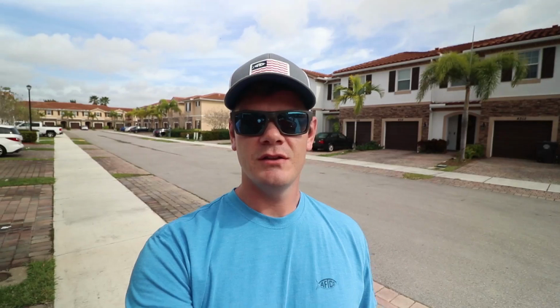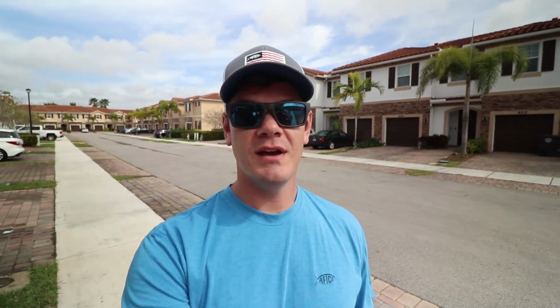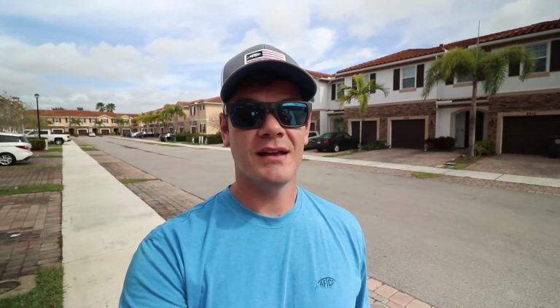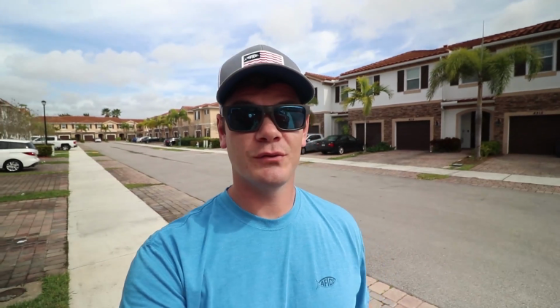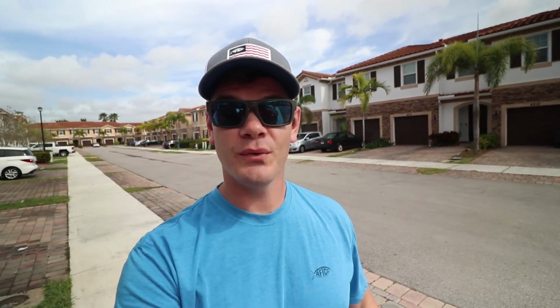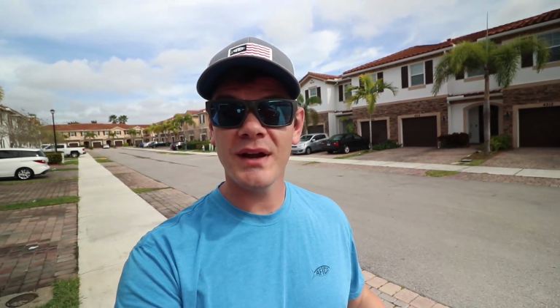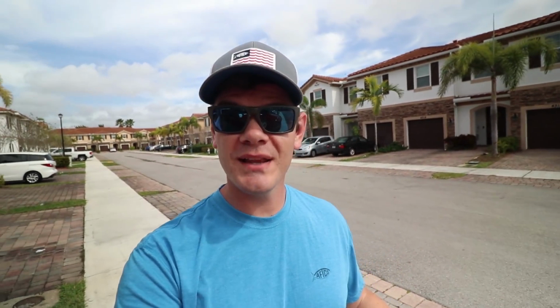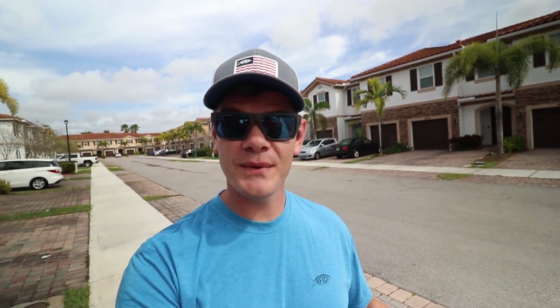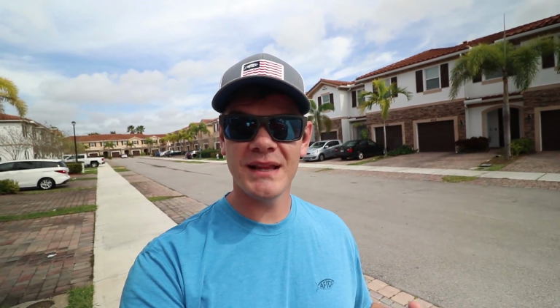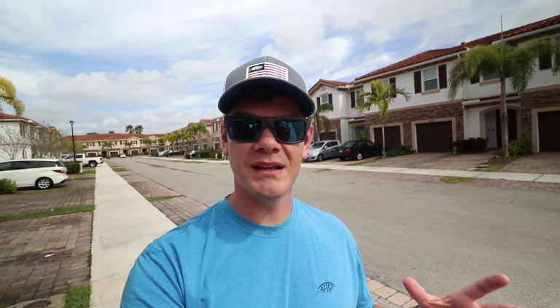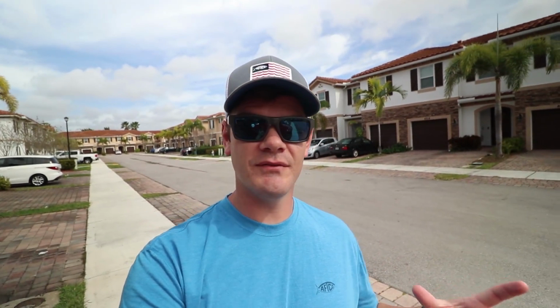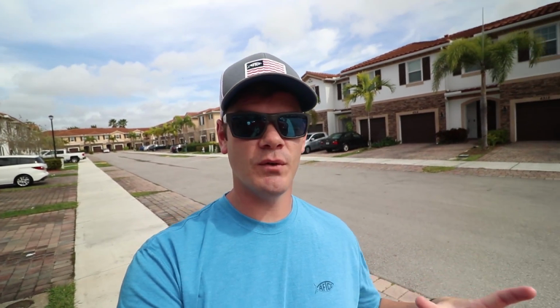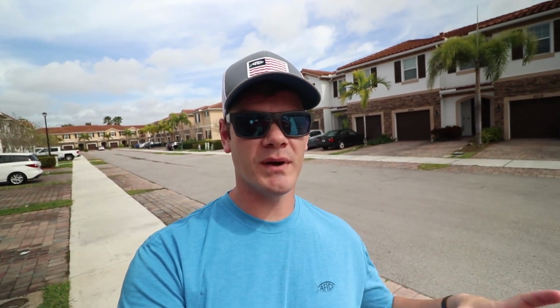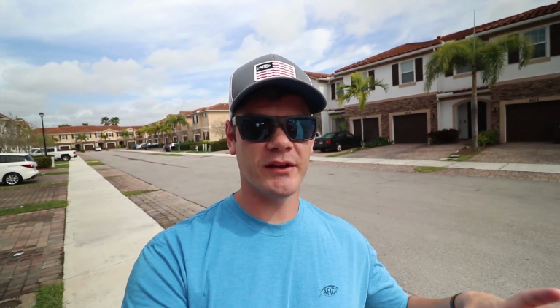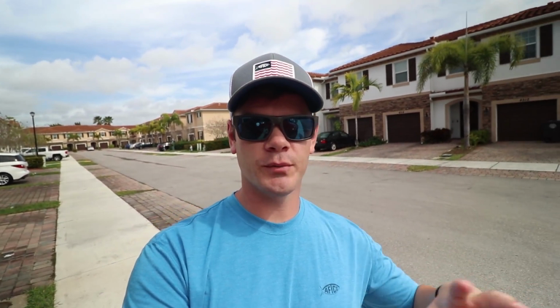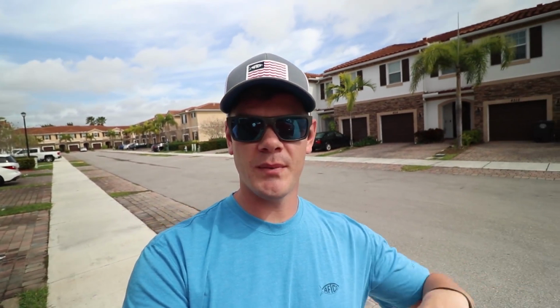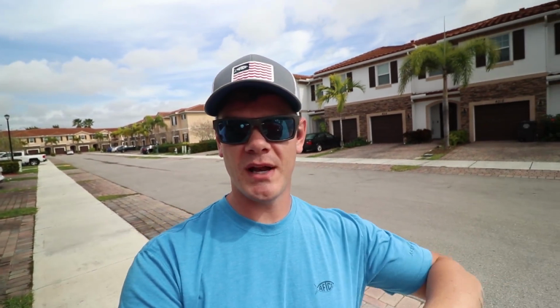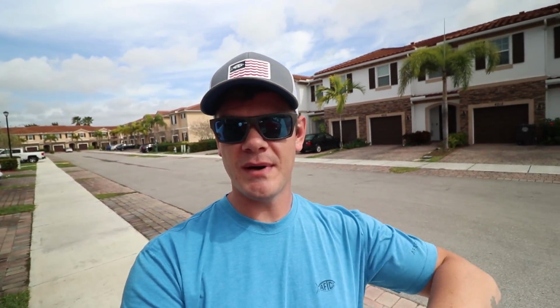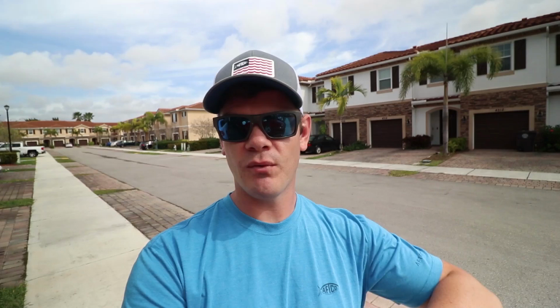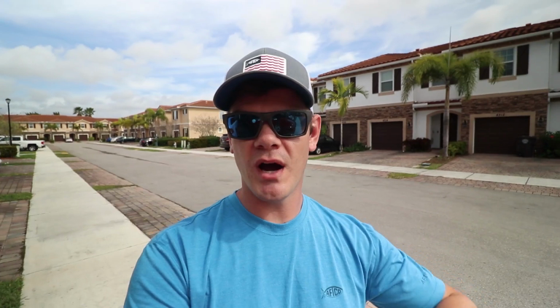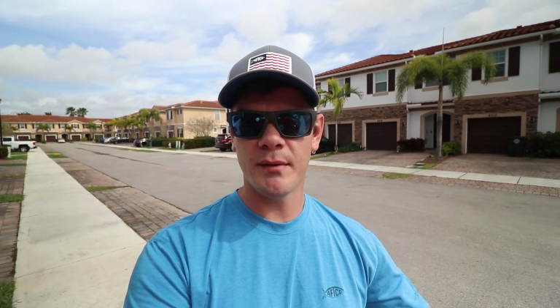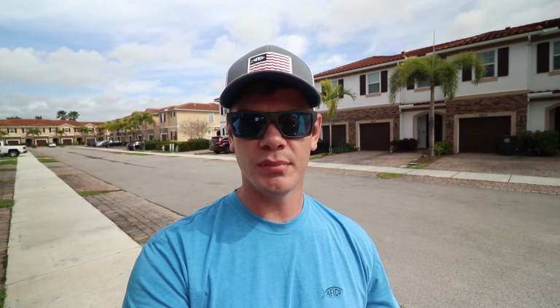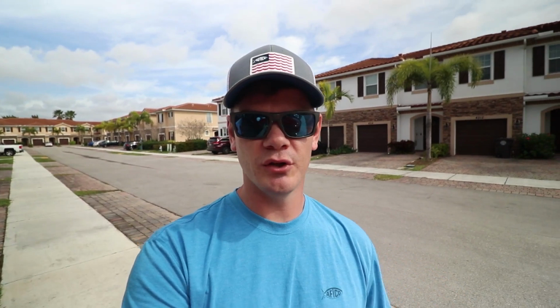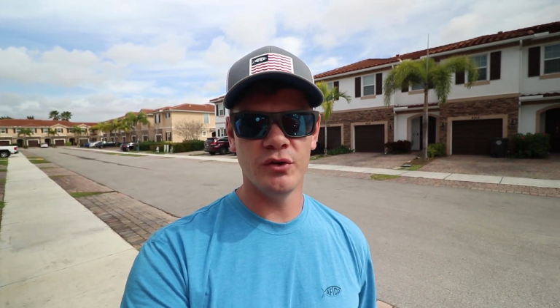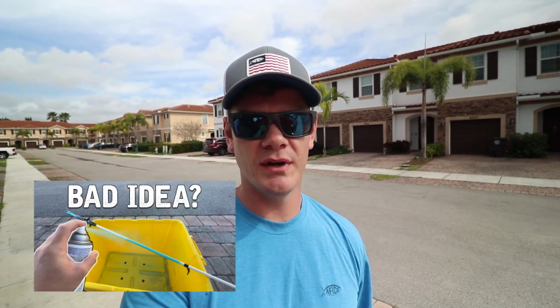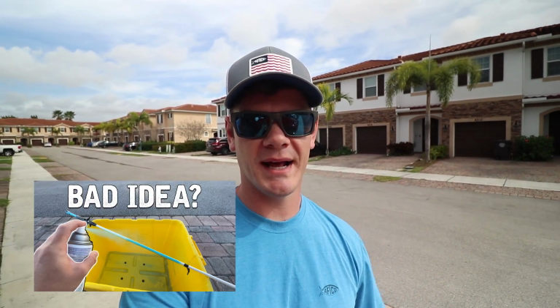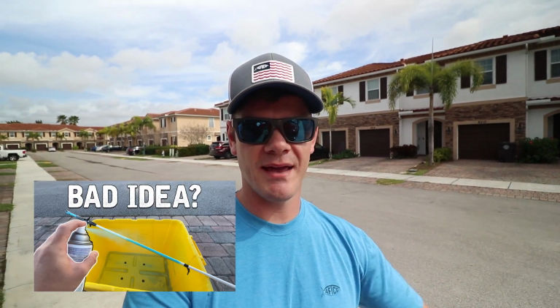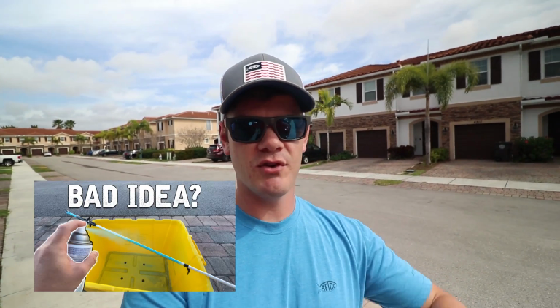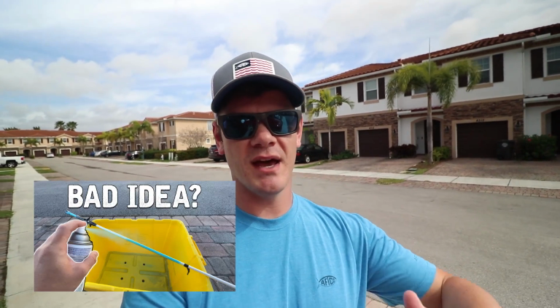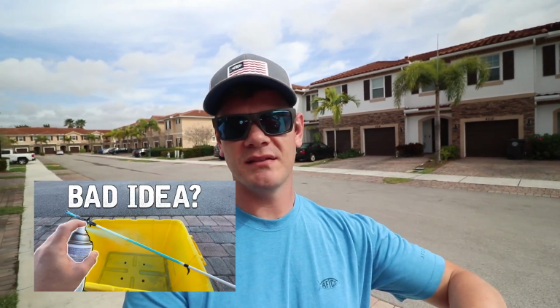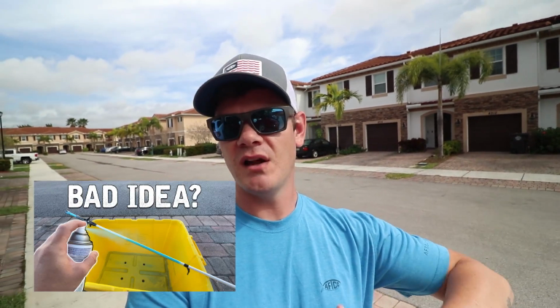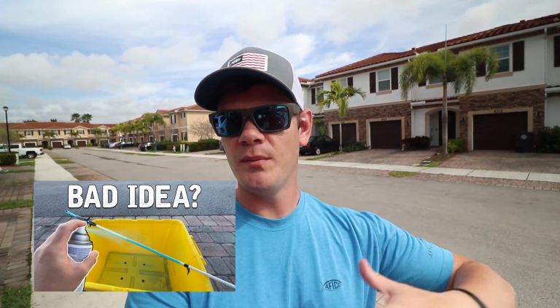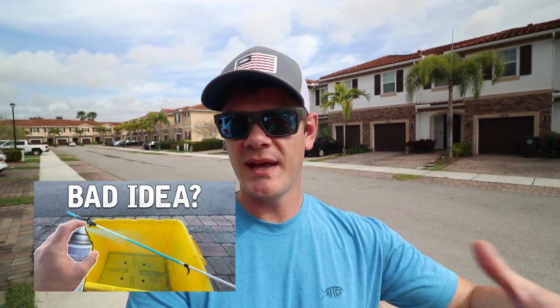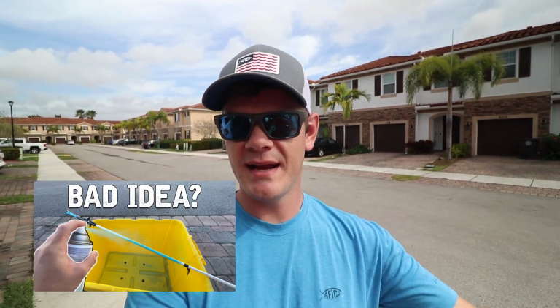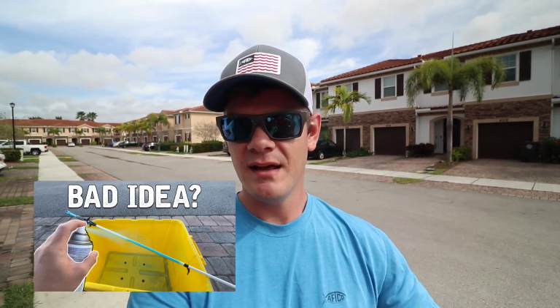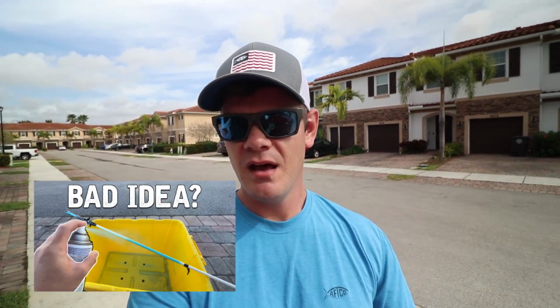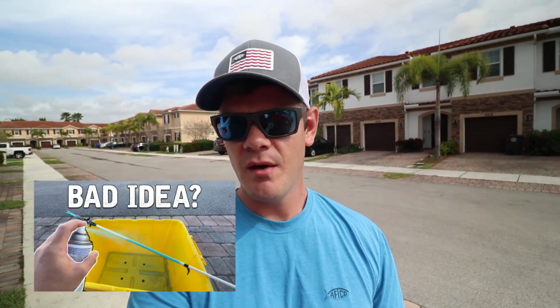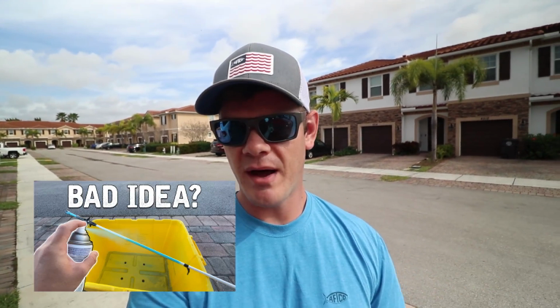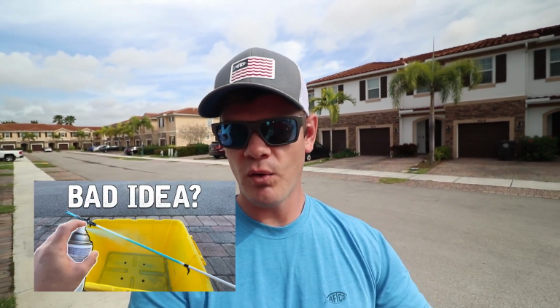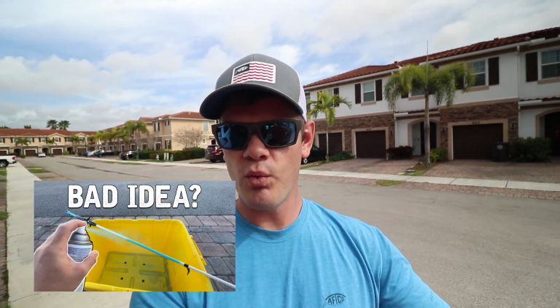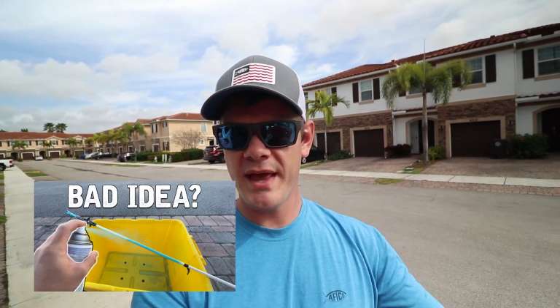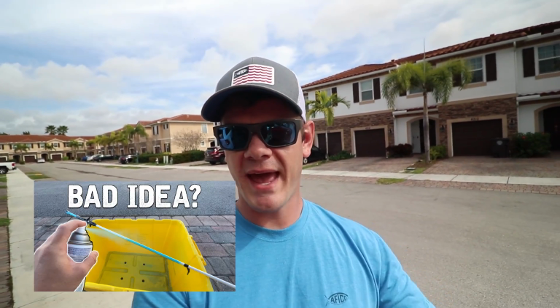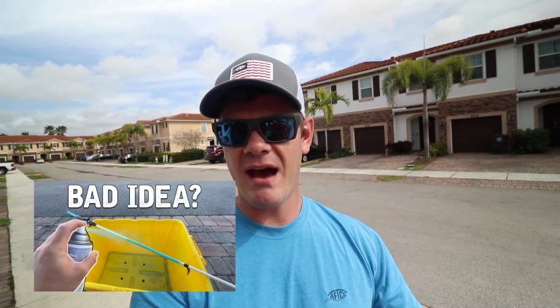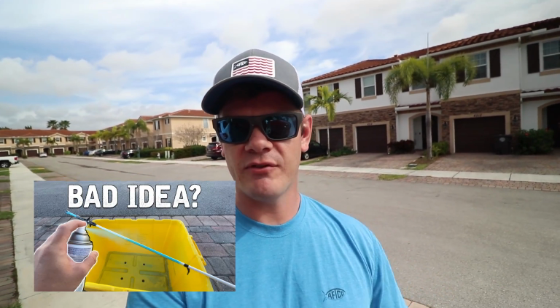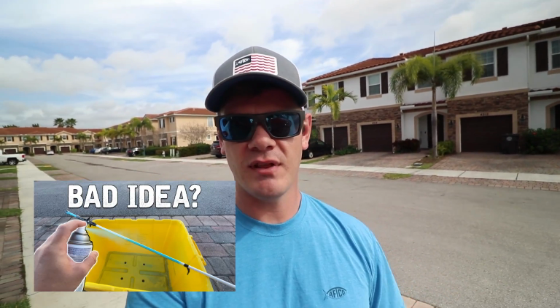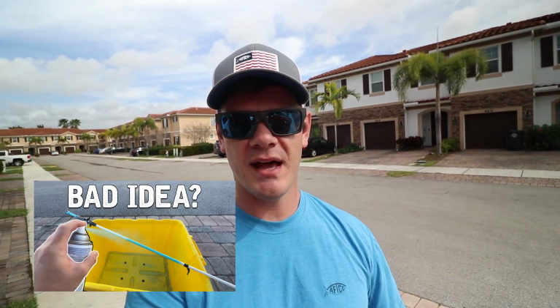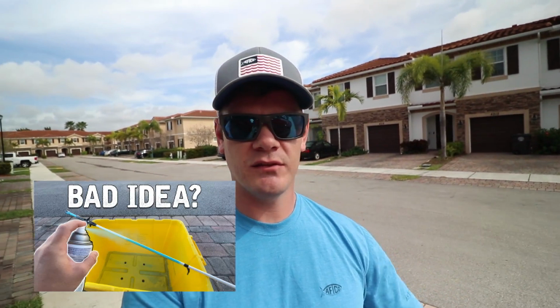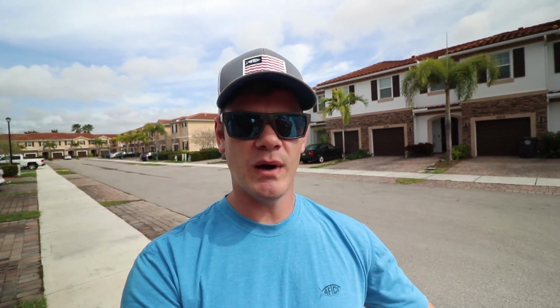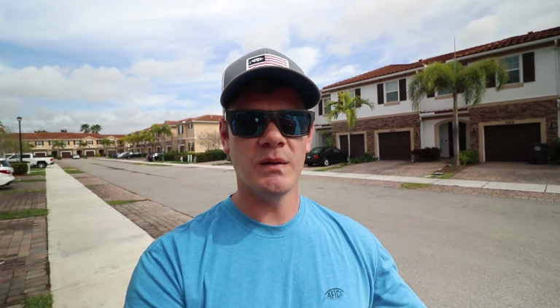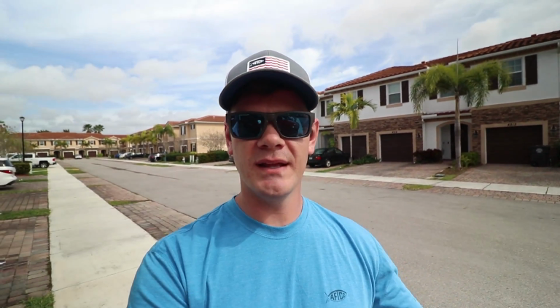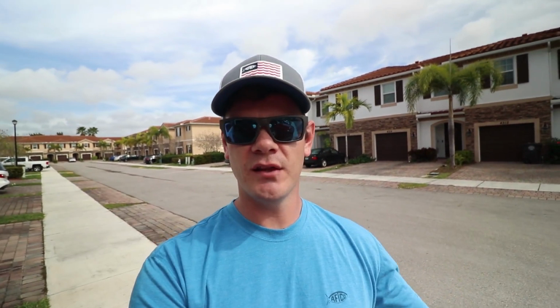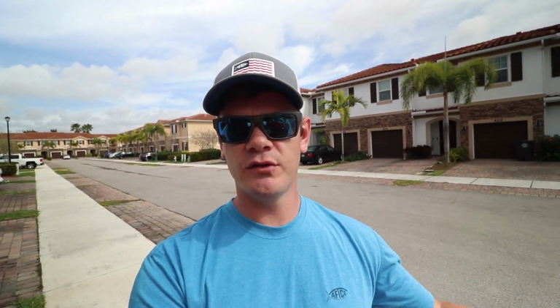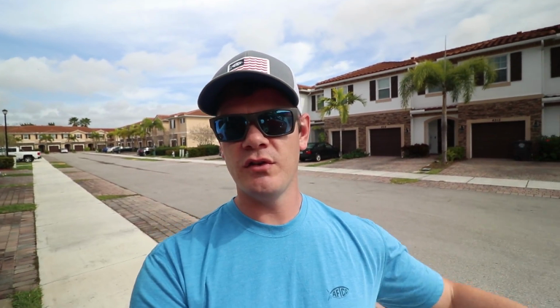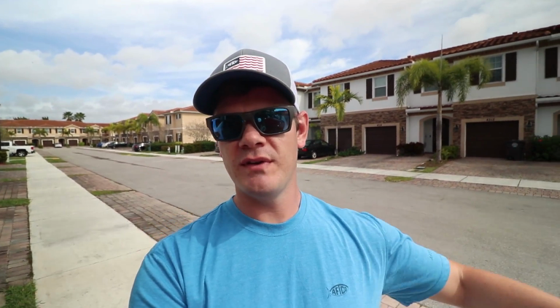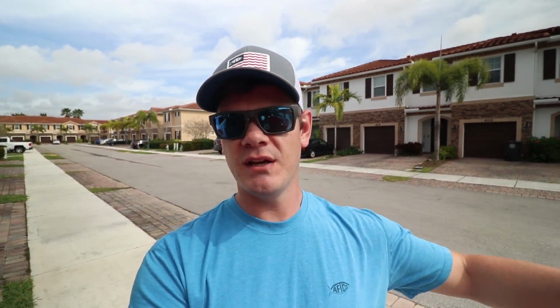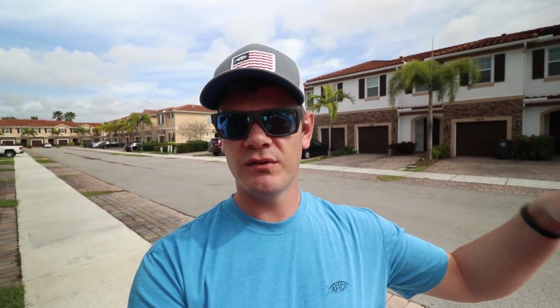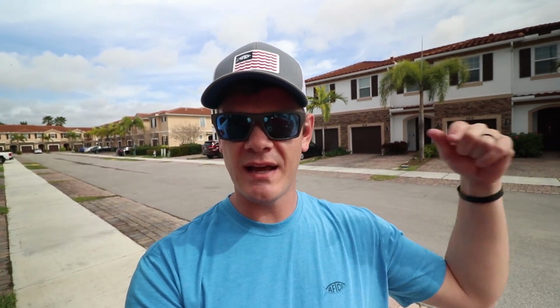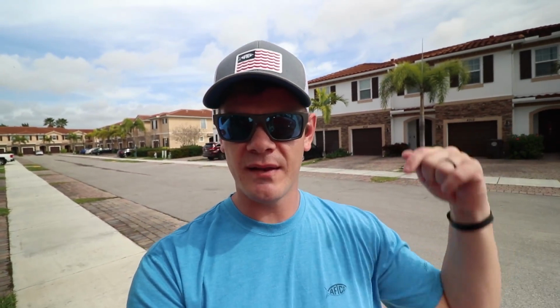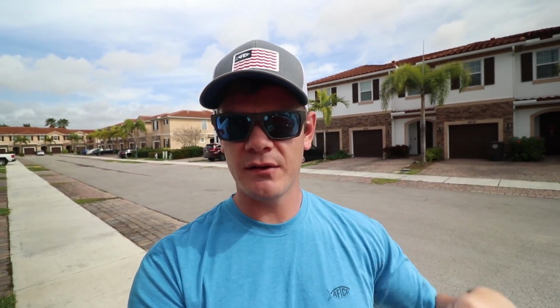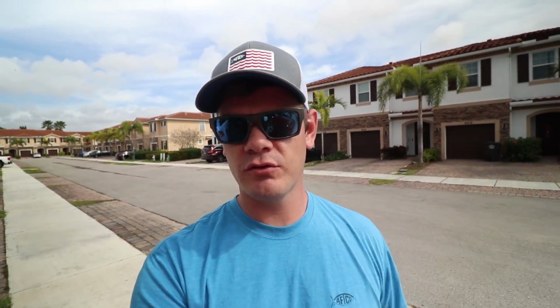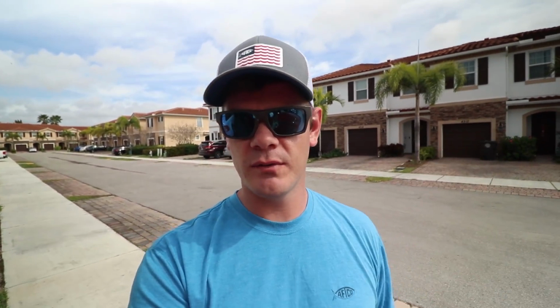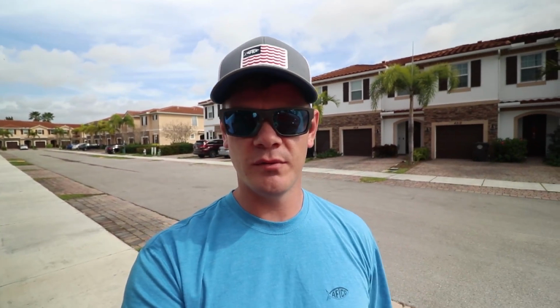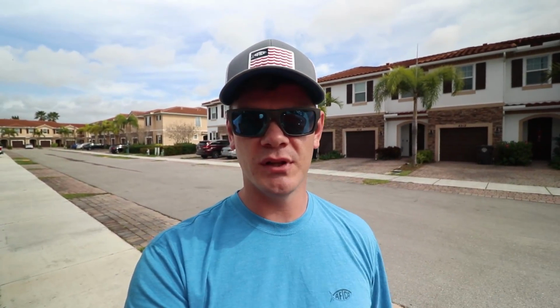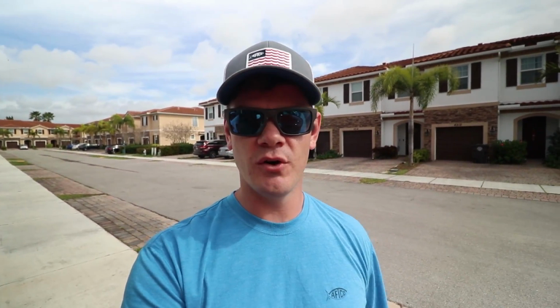You guys really loved it when I spray painted my rod blue and I gave you guys an update about a week after that, so I'll link those two videos down in the description below.